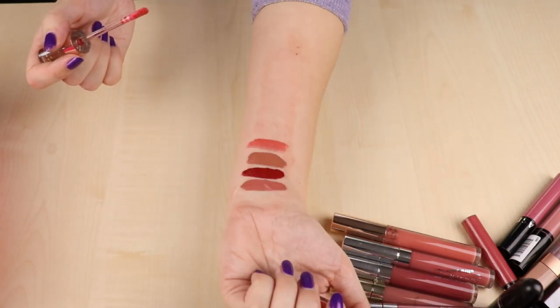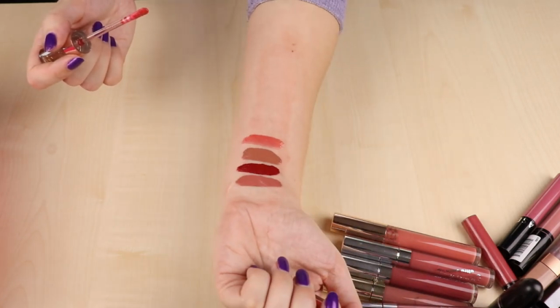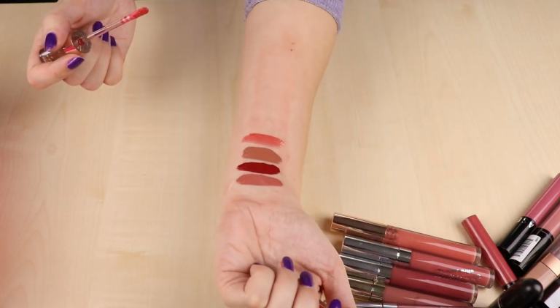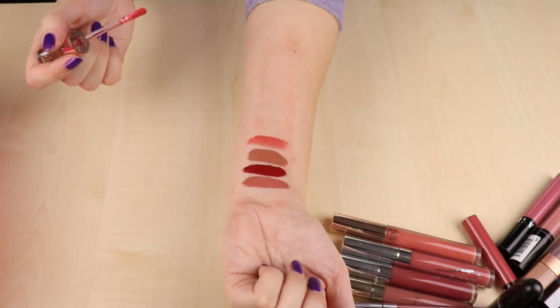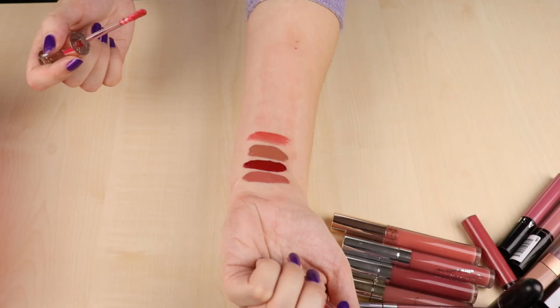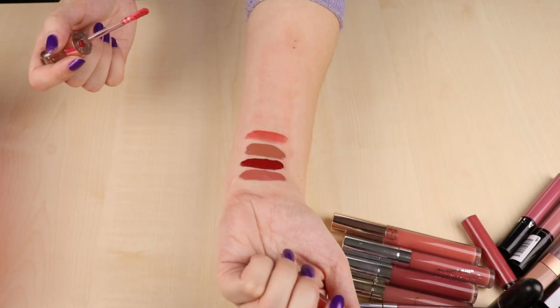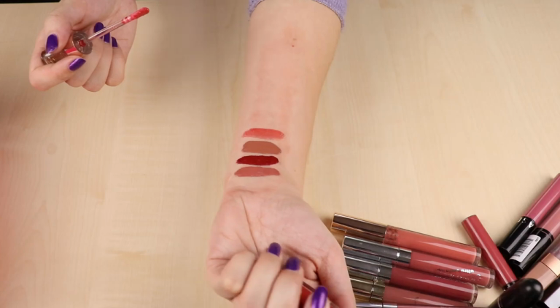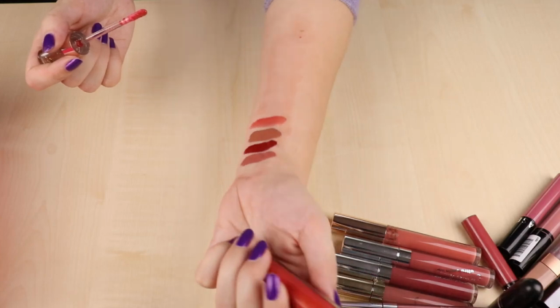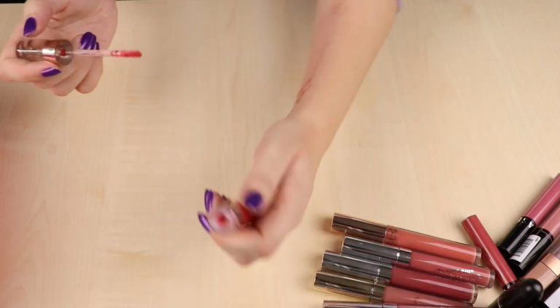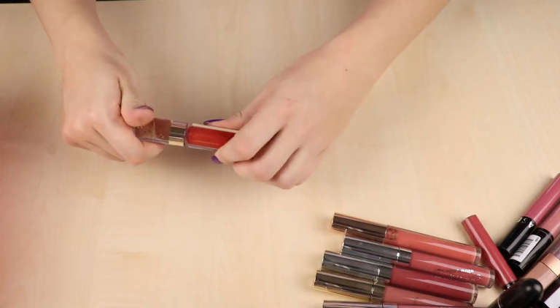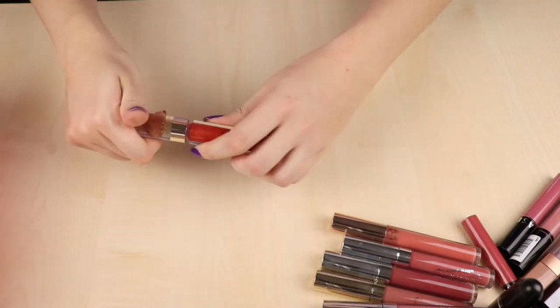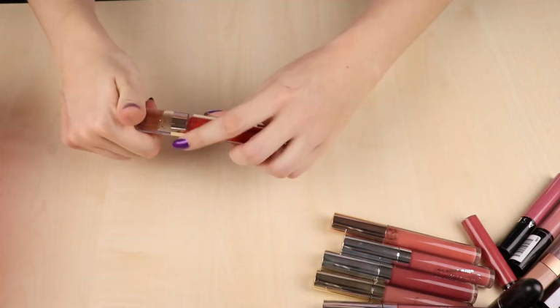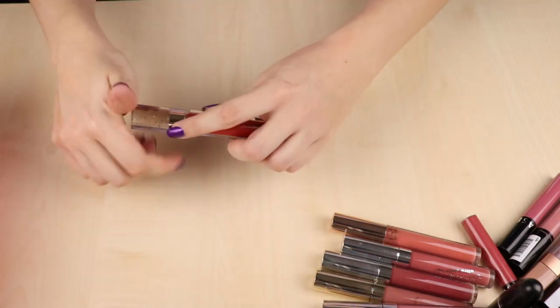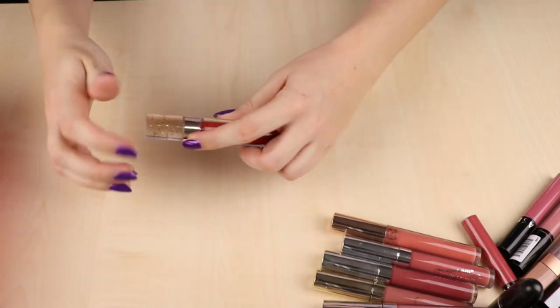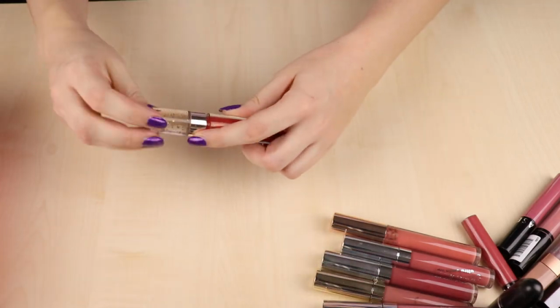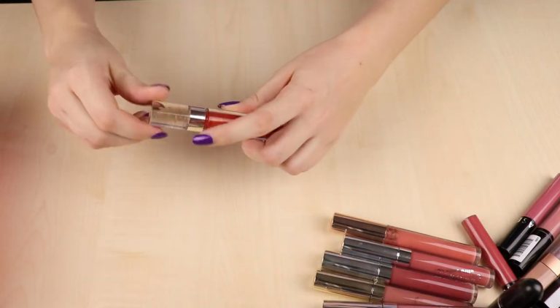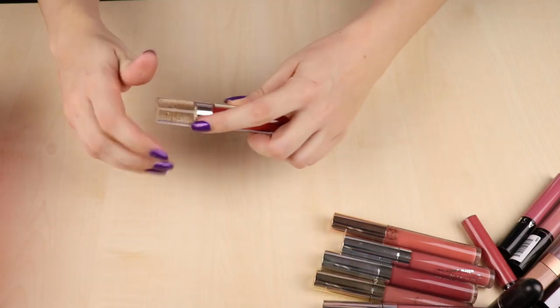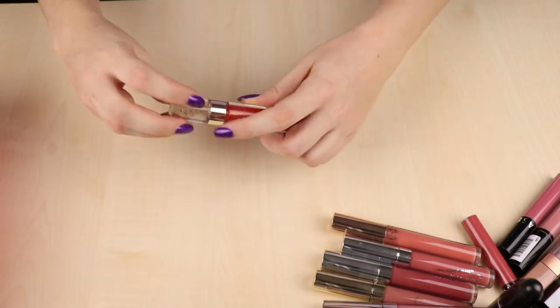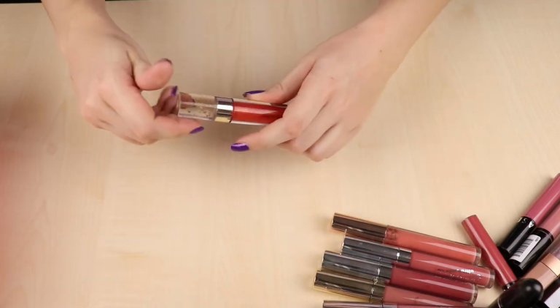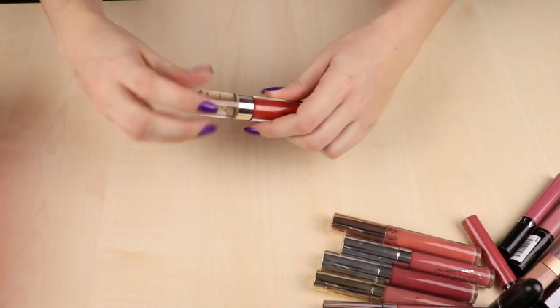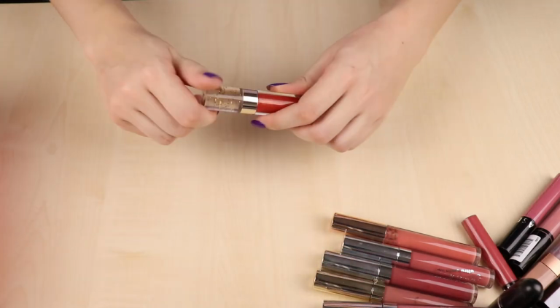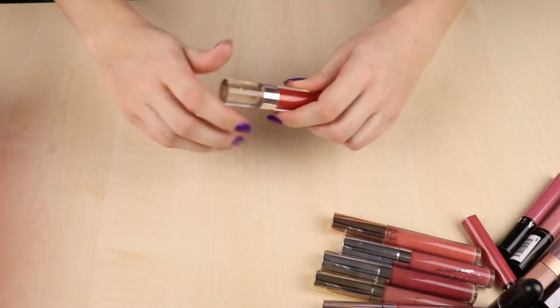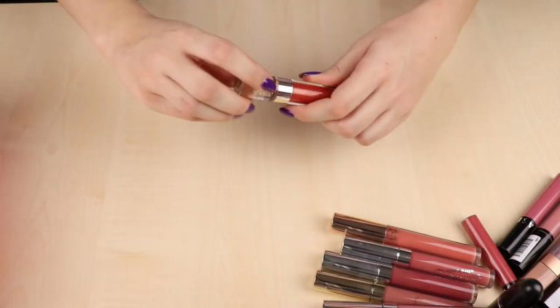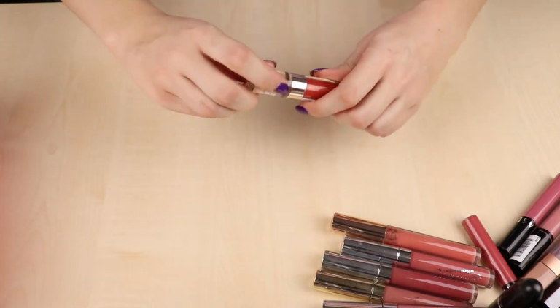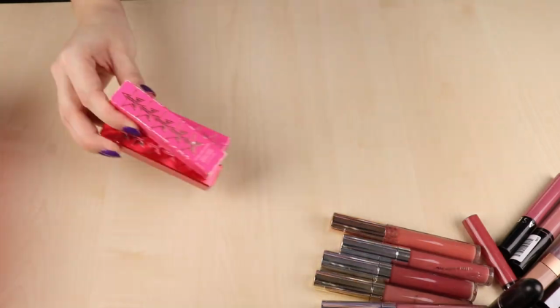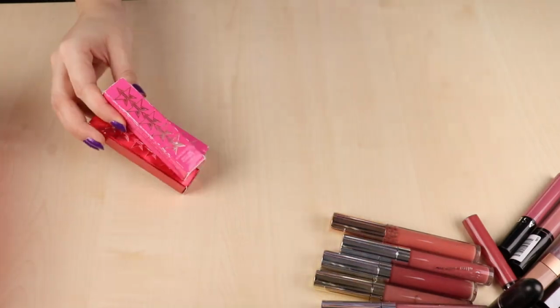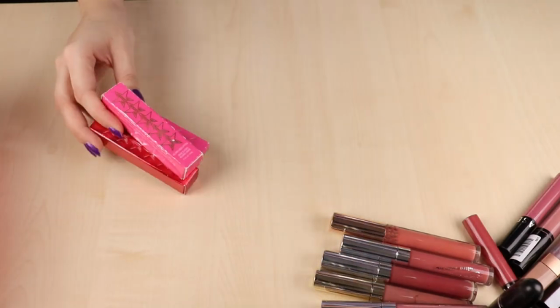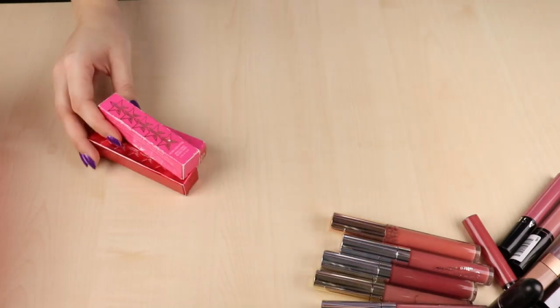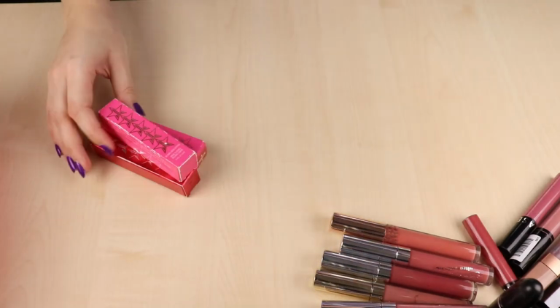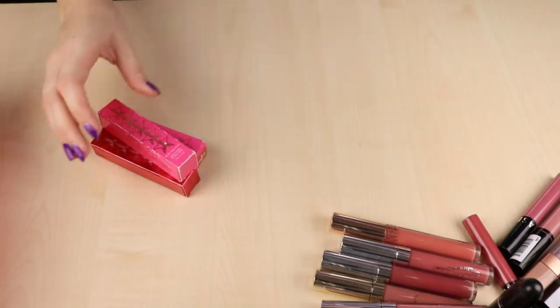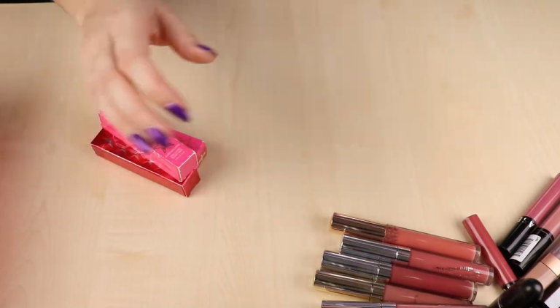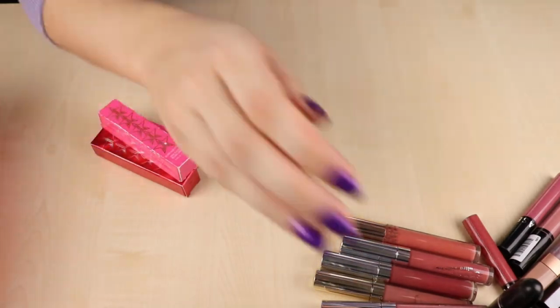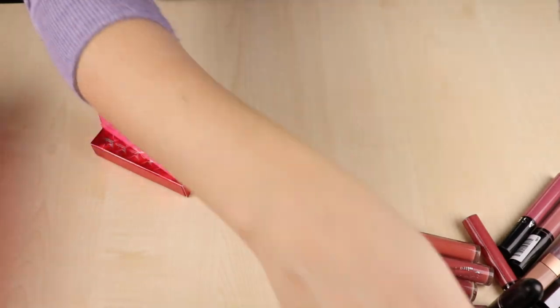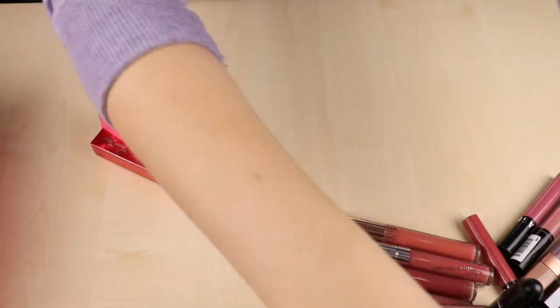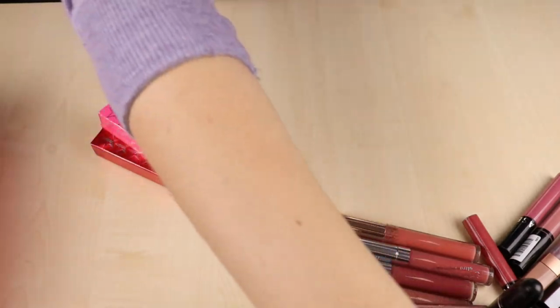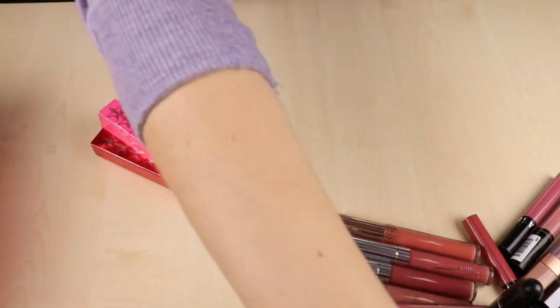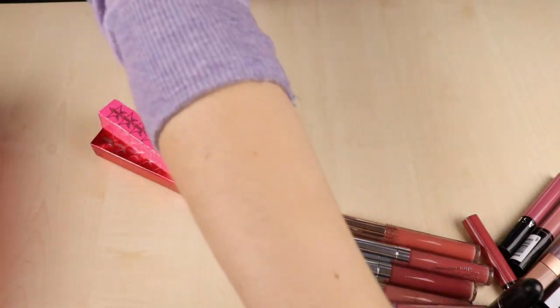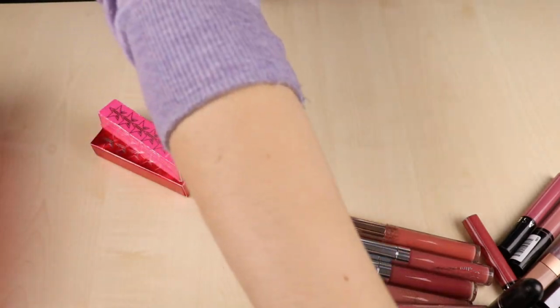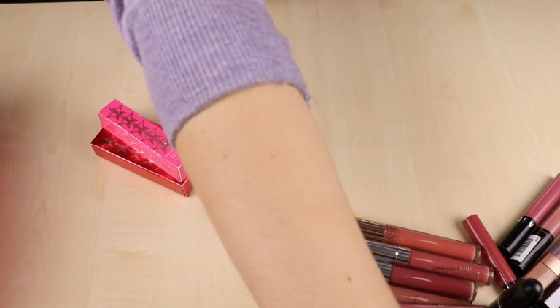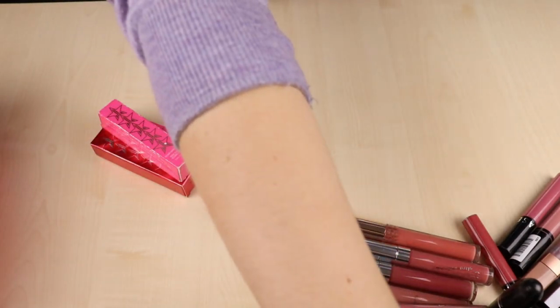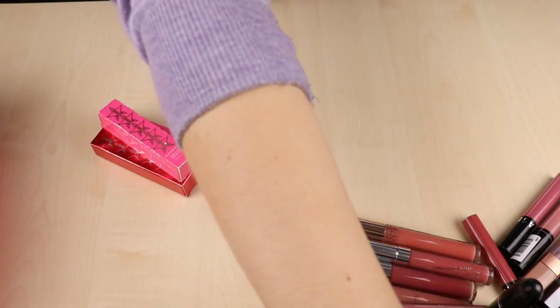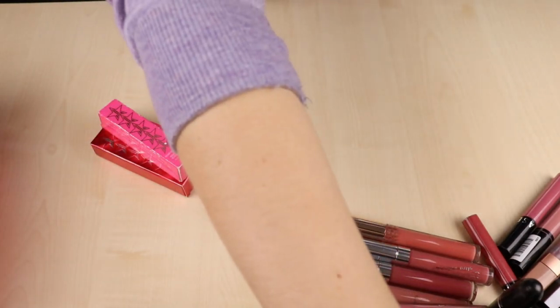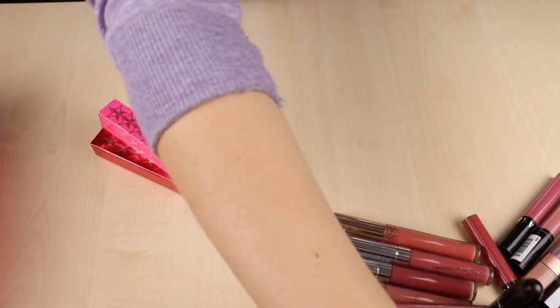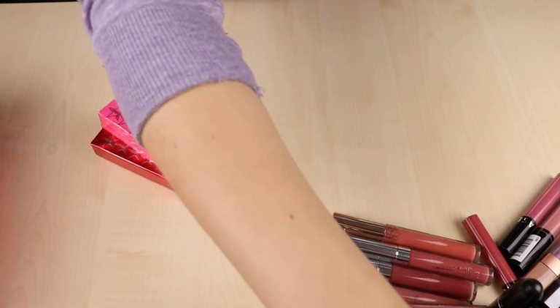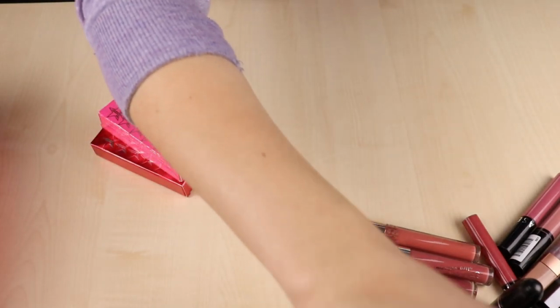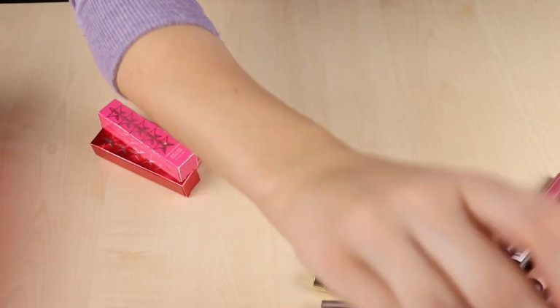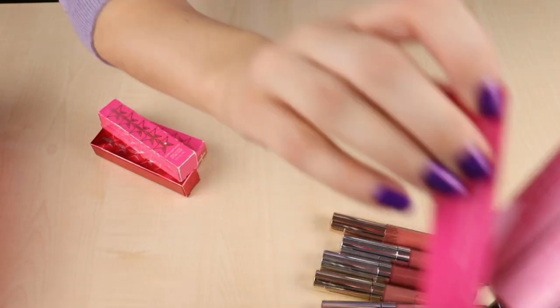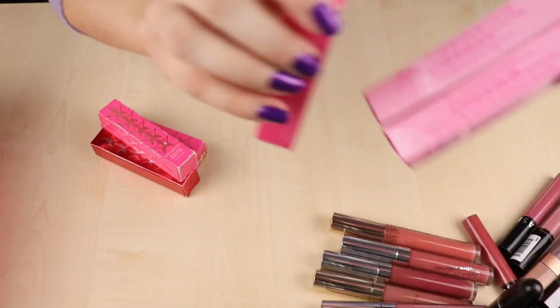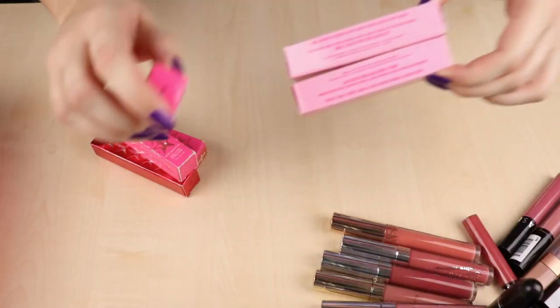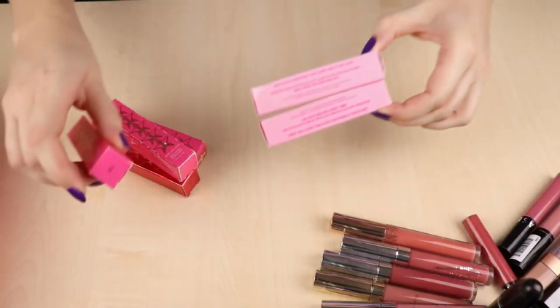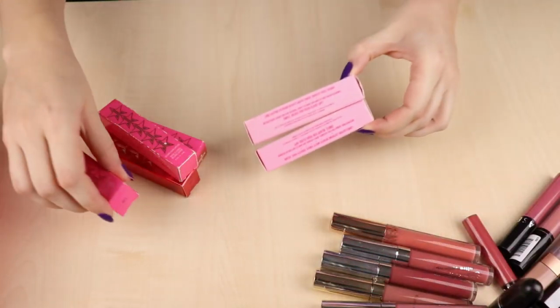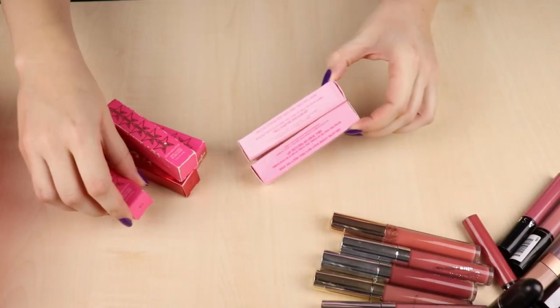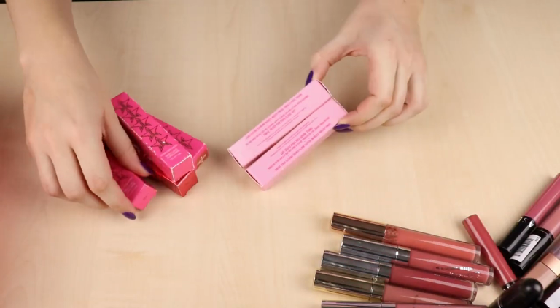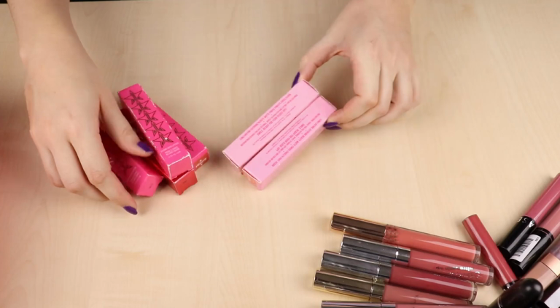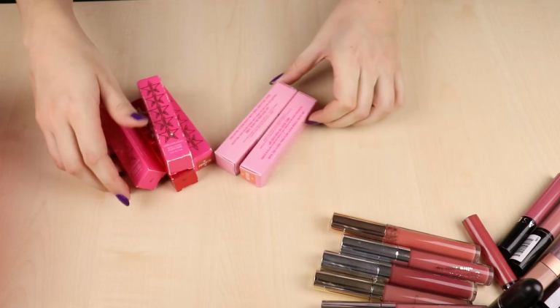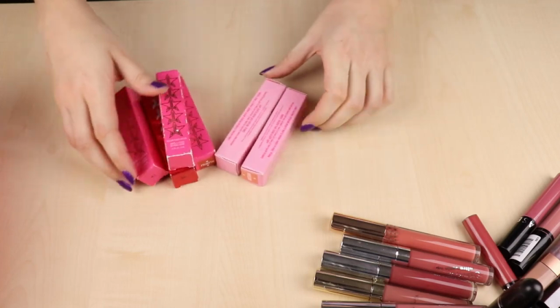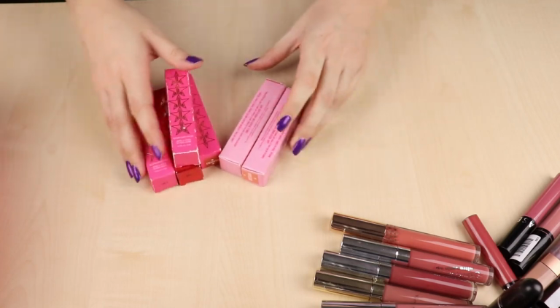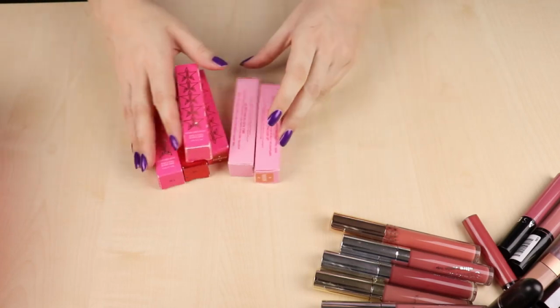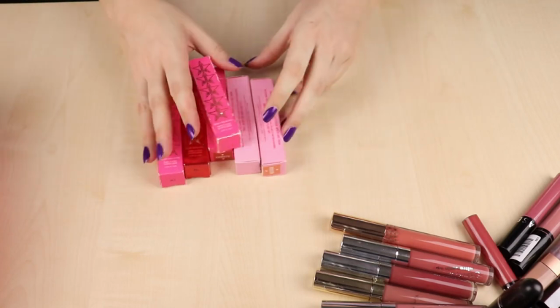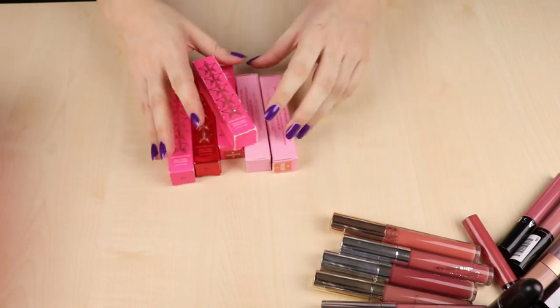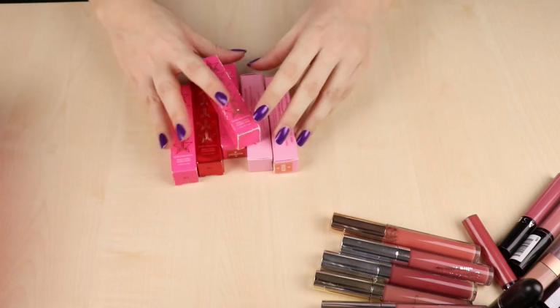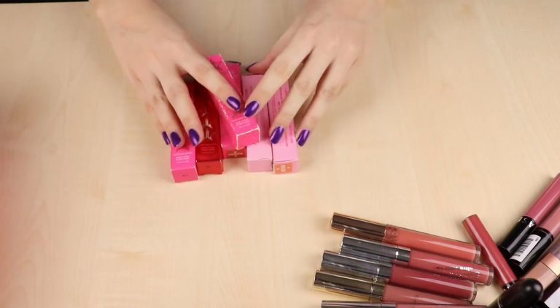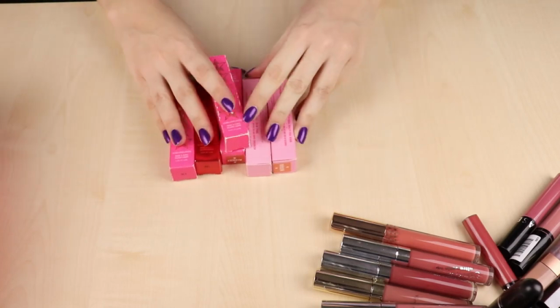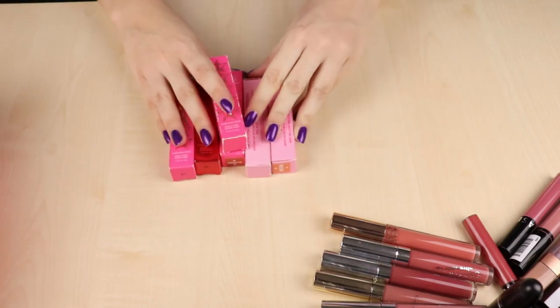Then I have this Nabla lip gloss in Stardust Radio — it's like a warm light red with cool shimmer. I really like wearing this in summer; it's a really nice lip gloss shade and I really like this formula too.